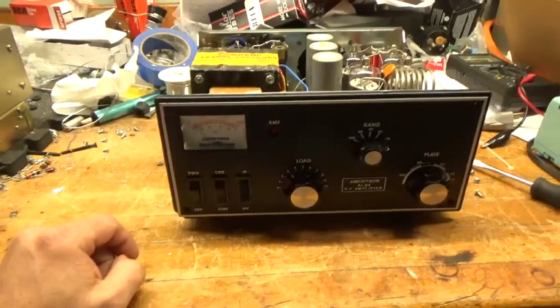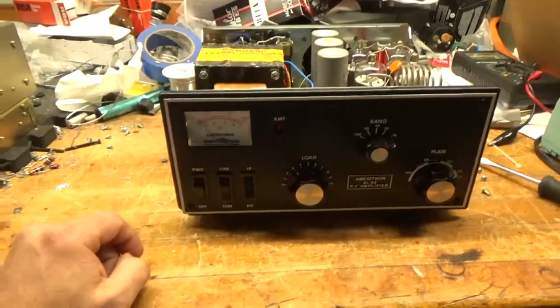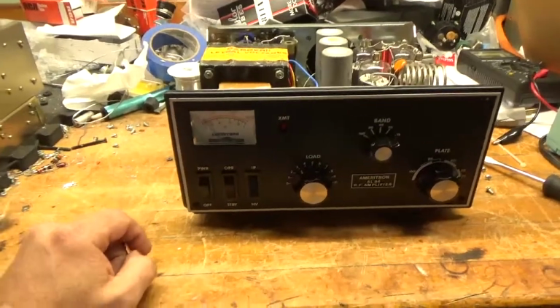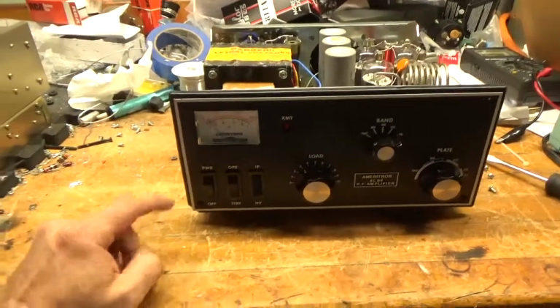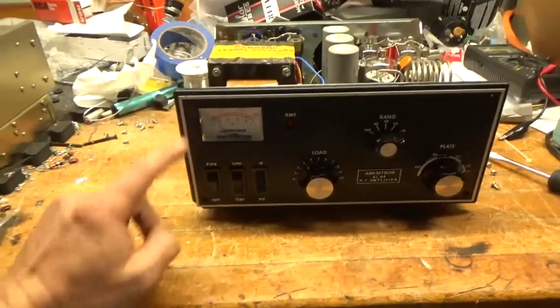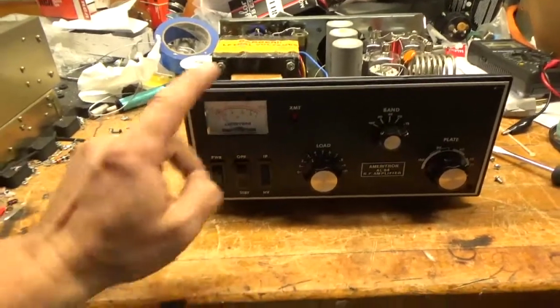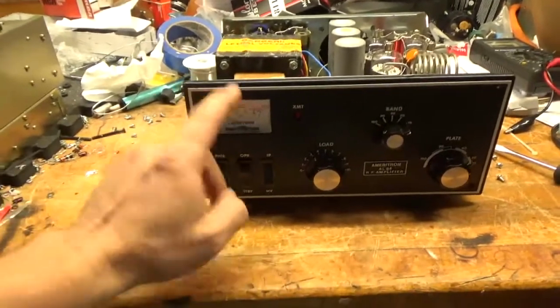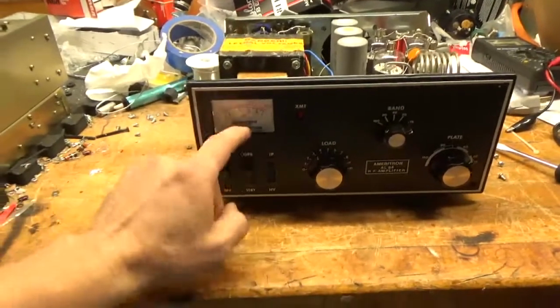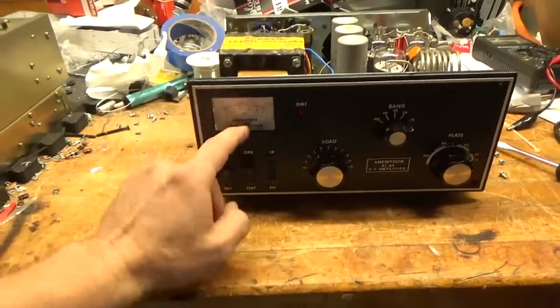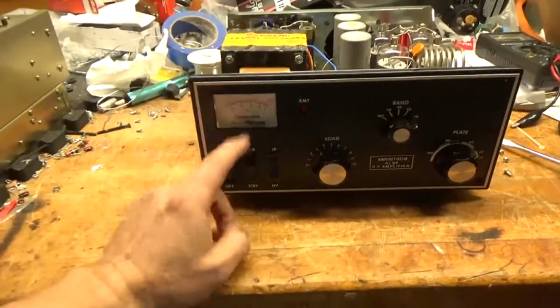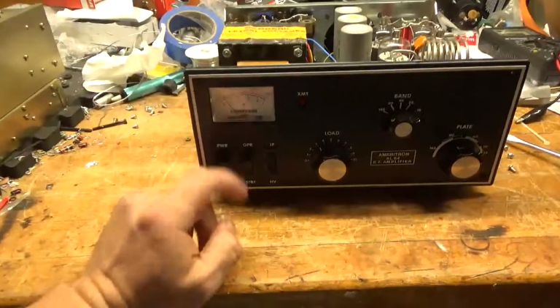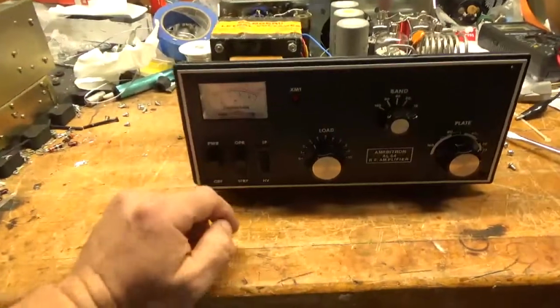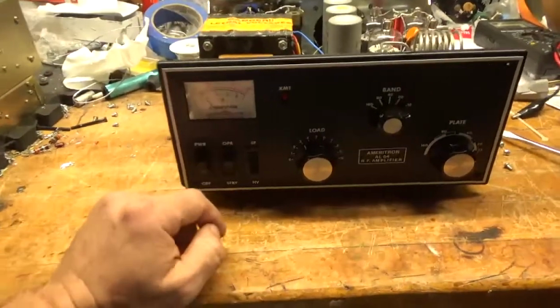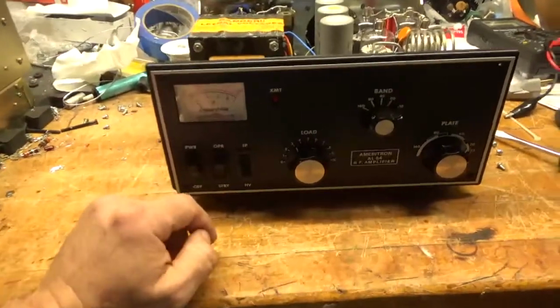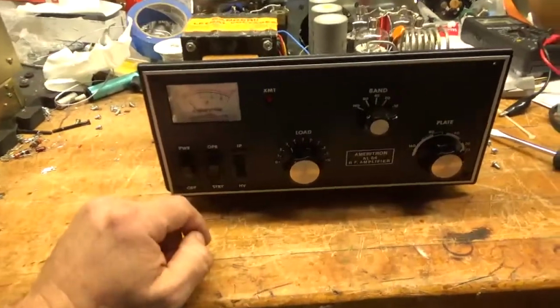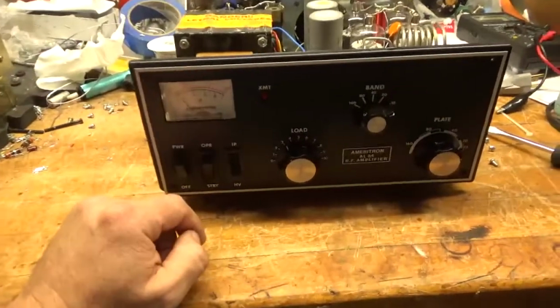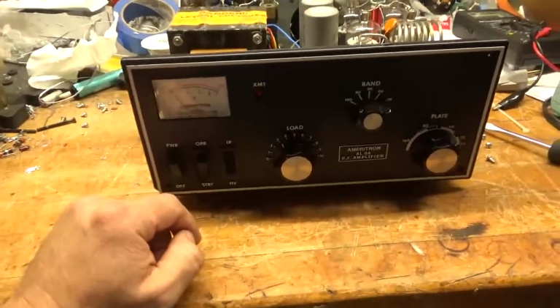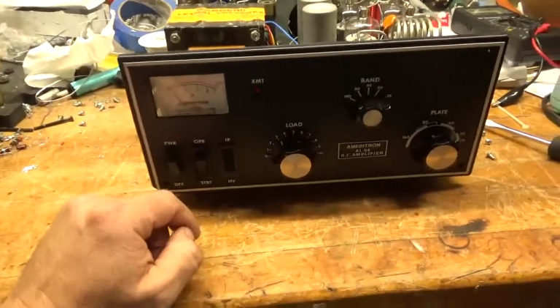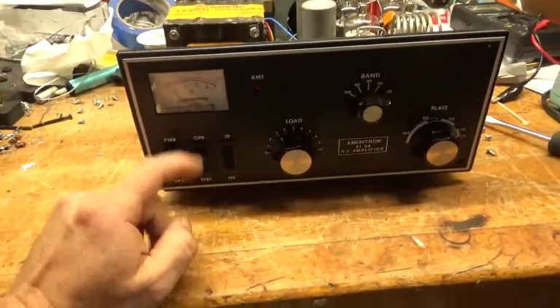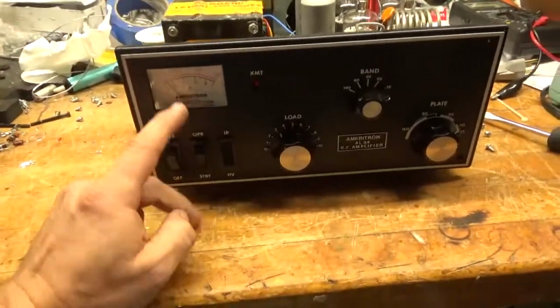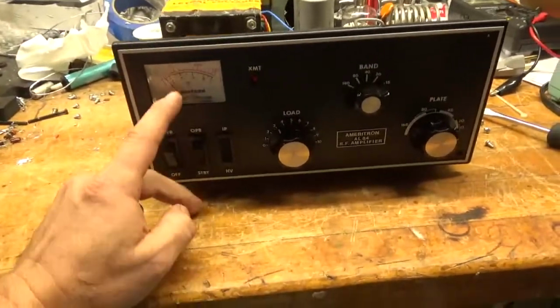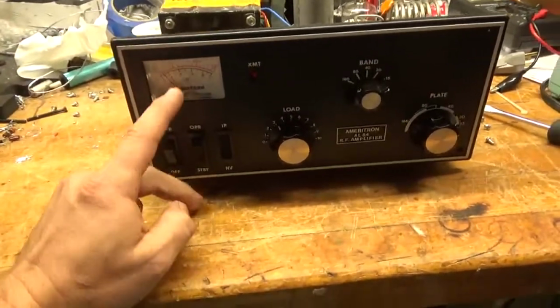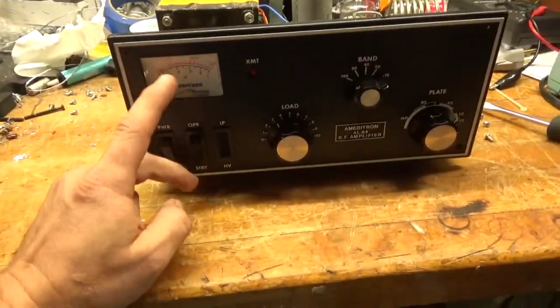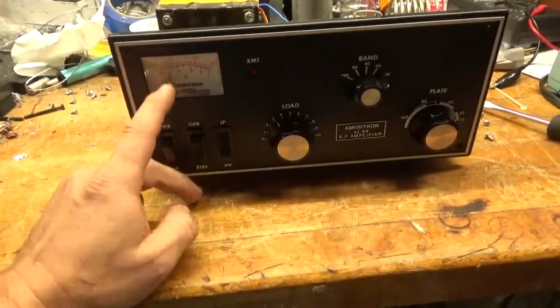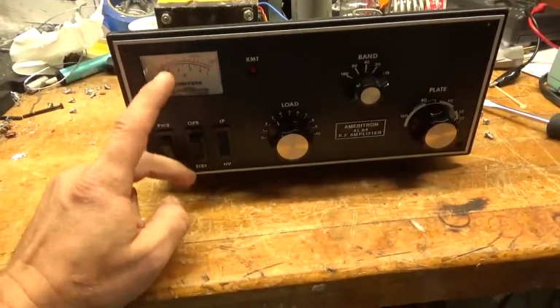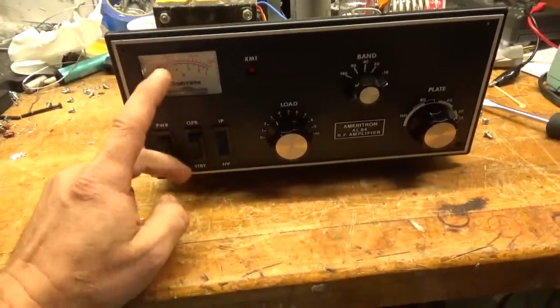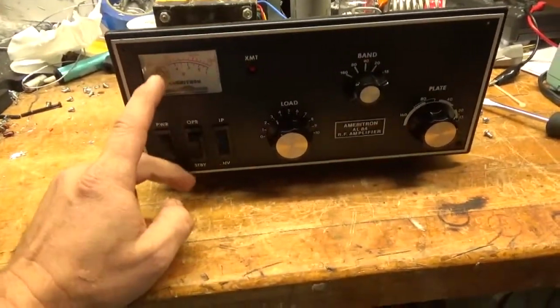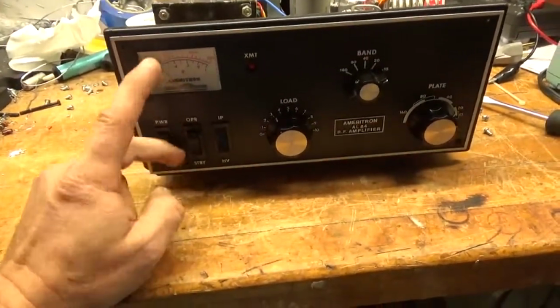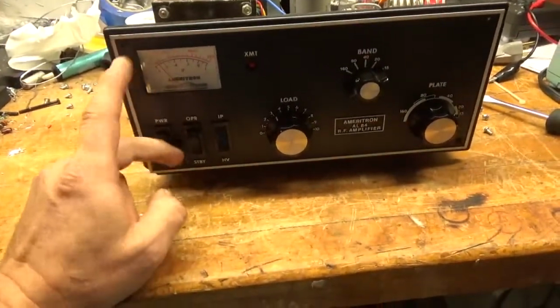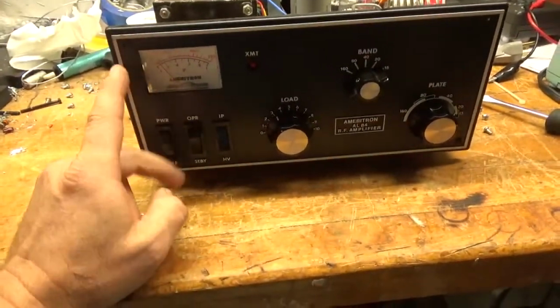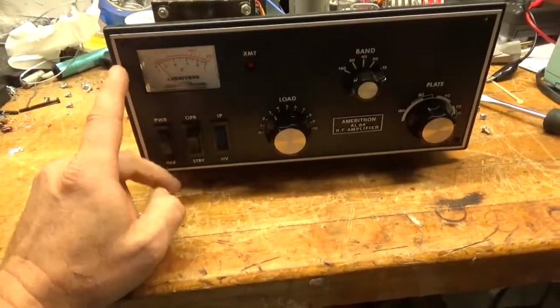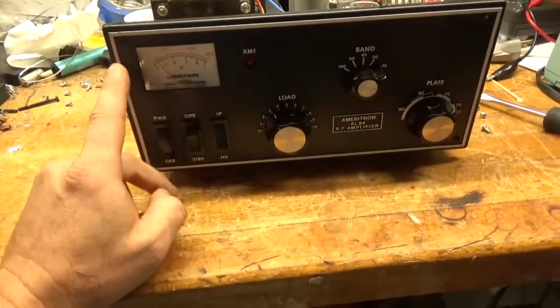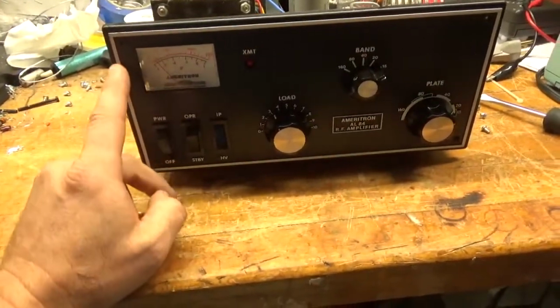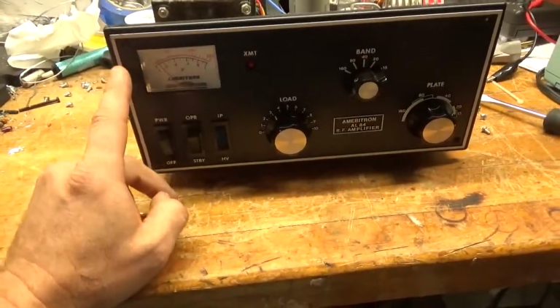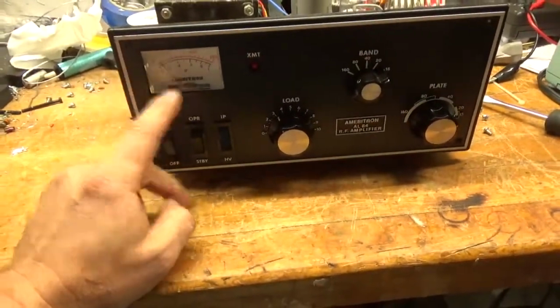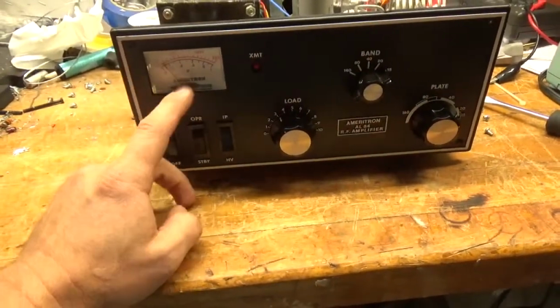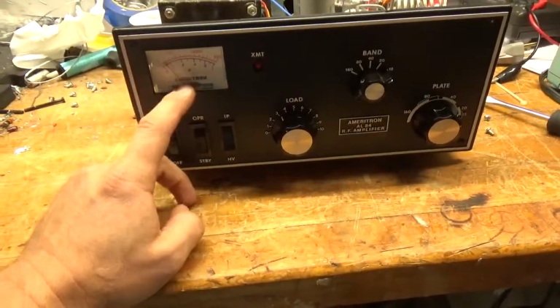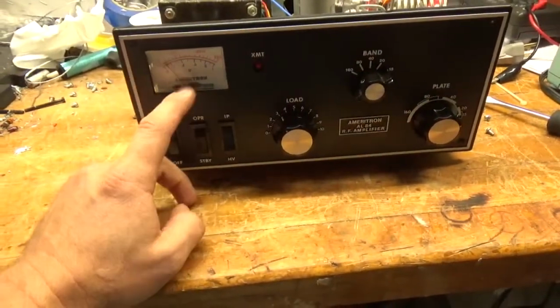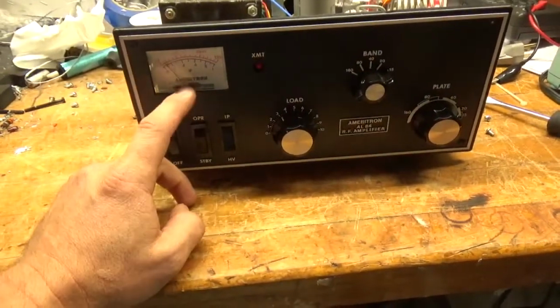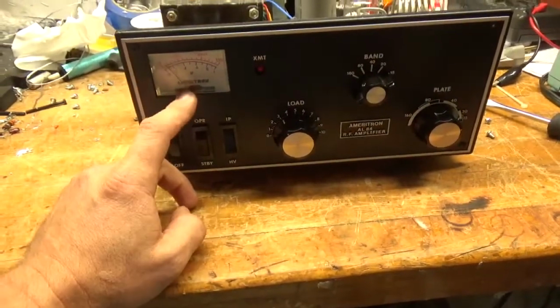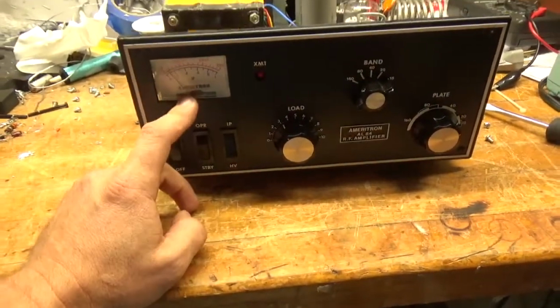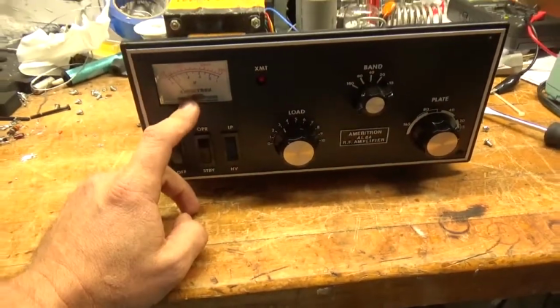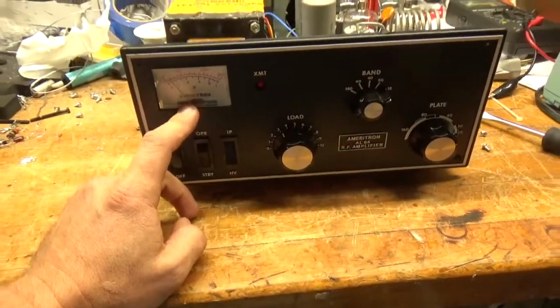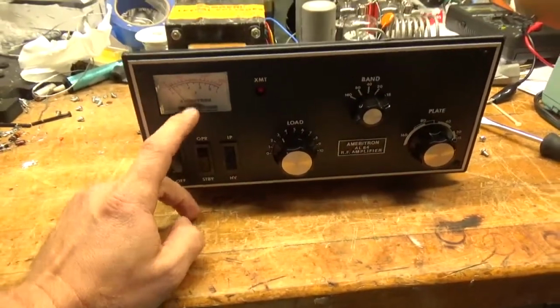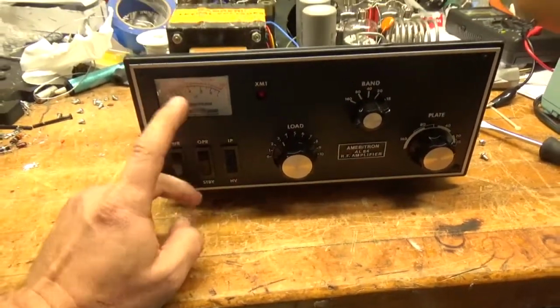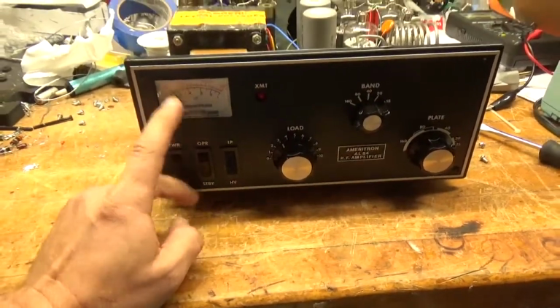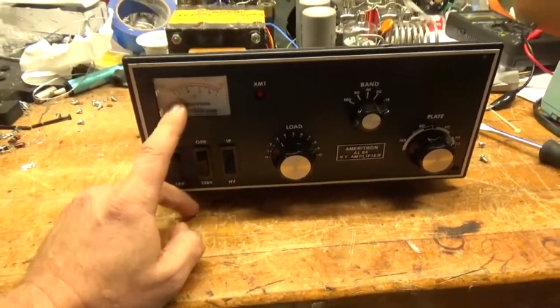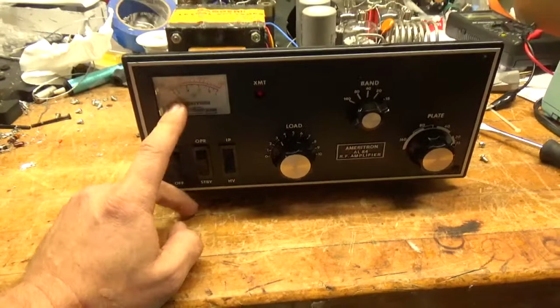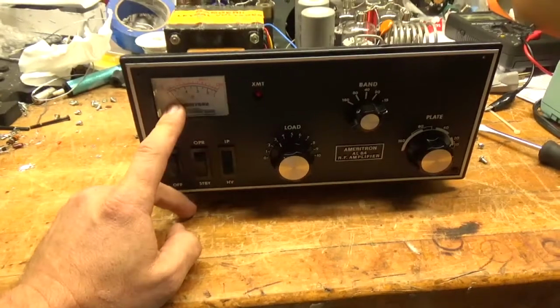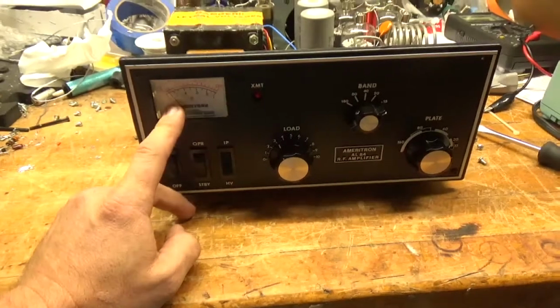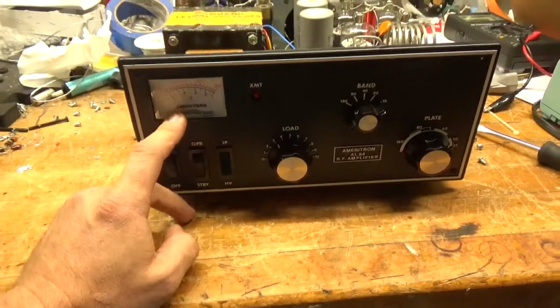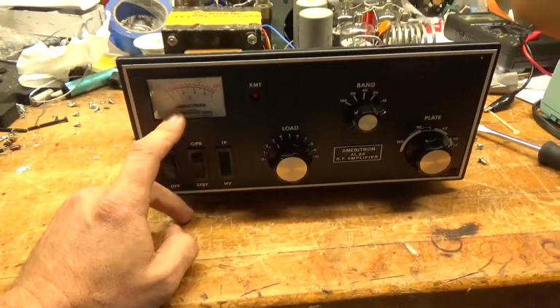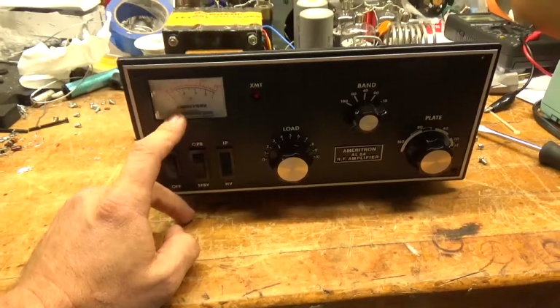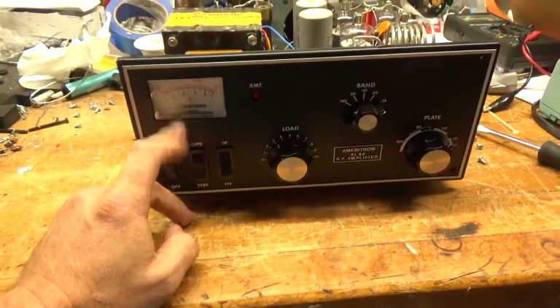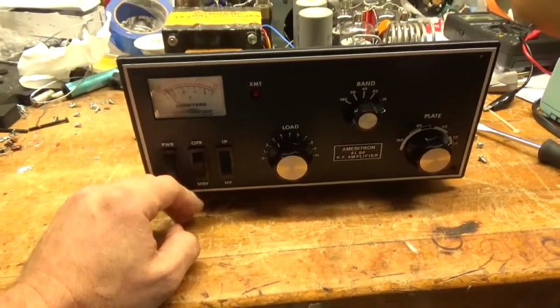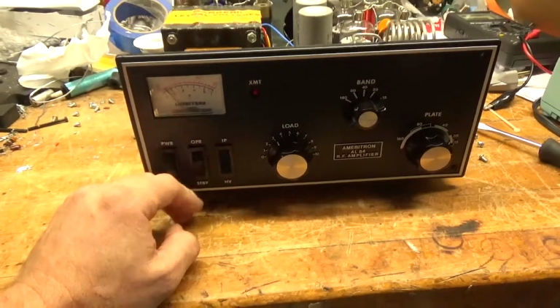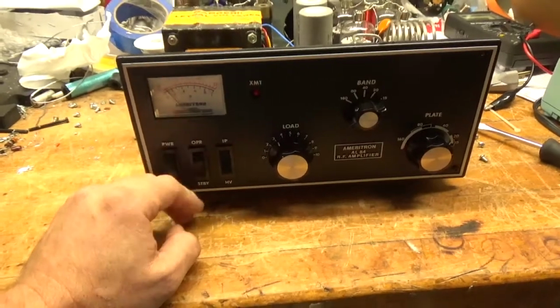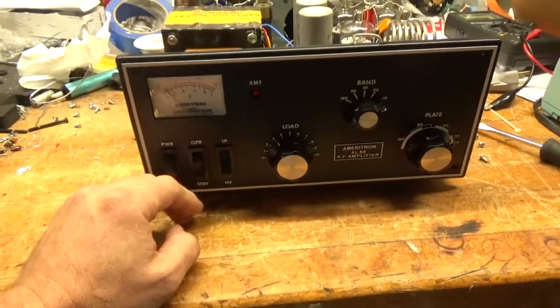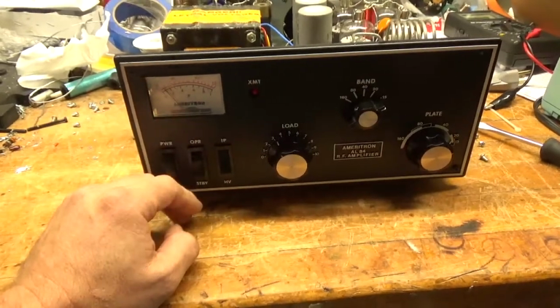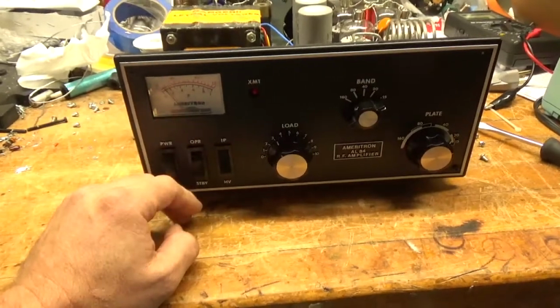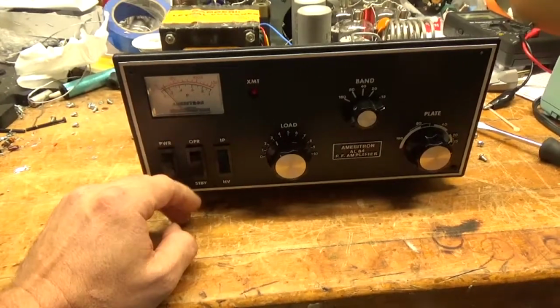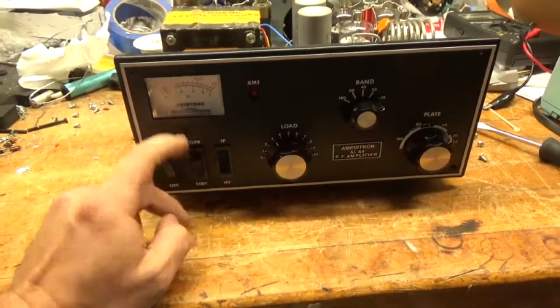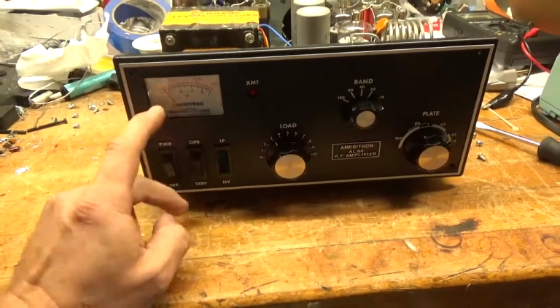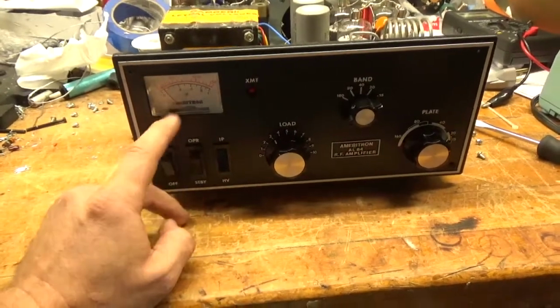So the meter — I worked on that. I've seen ones where they're just fried, so I put diodes across it, reverse connected.